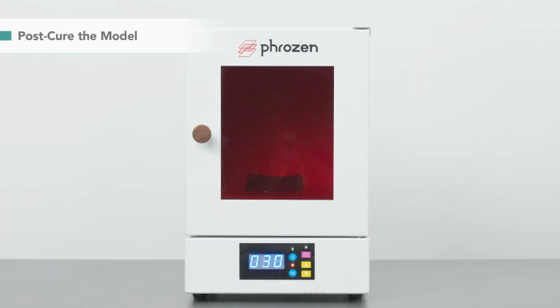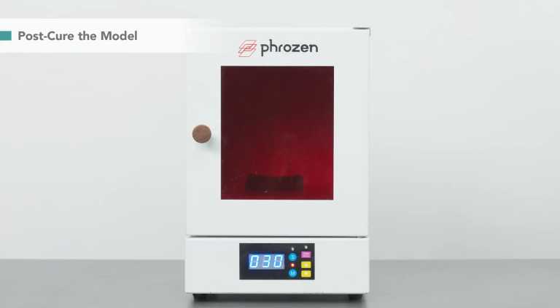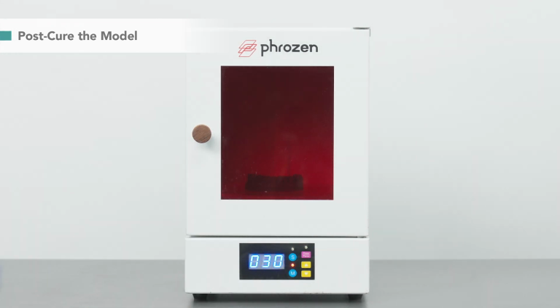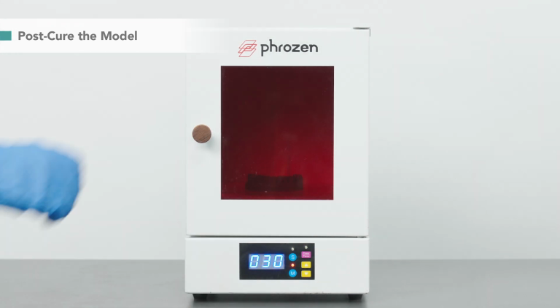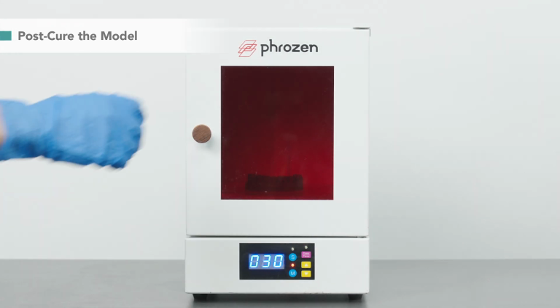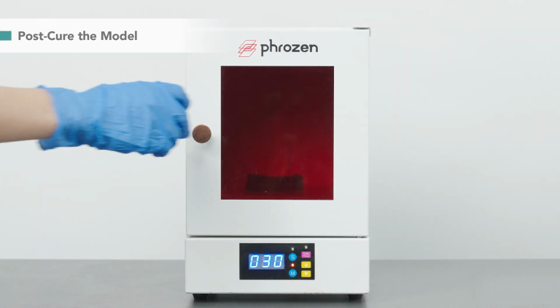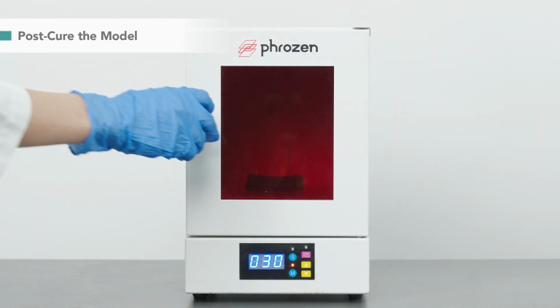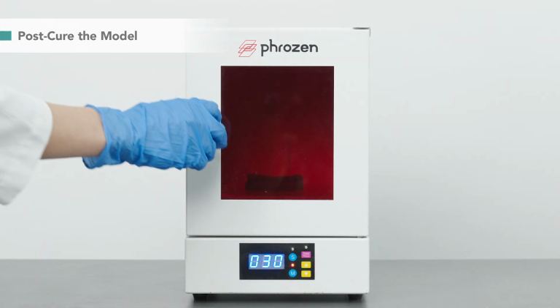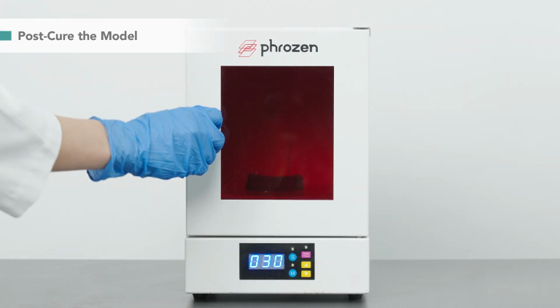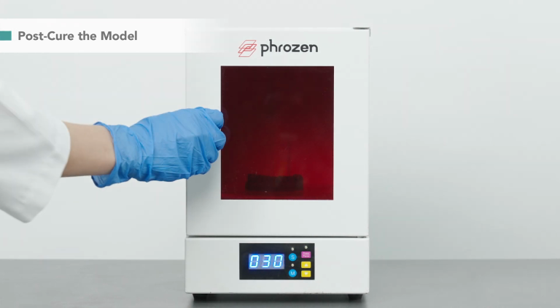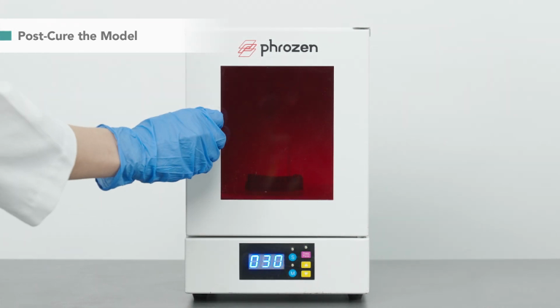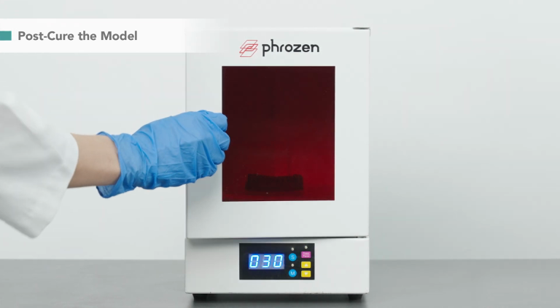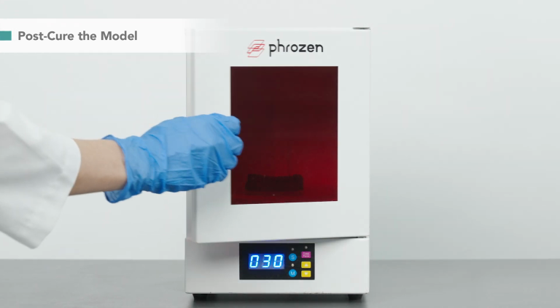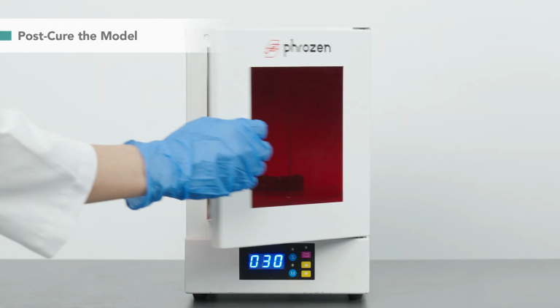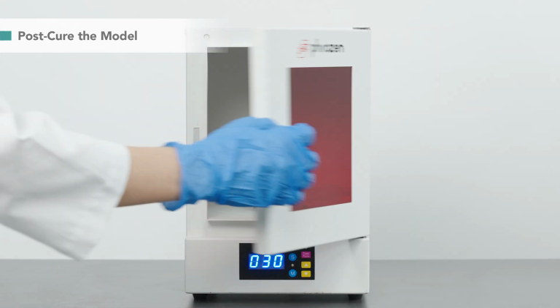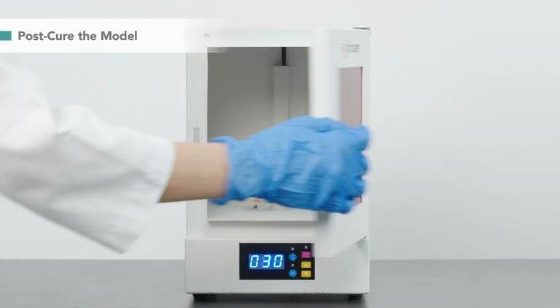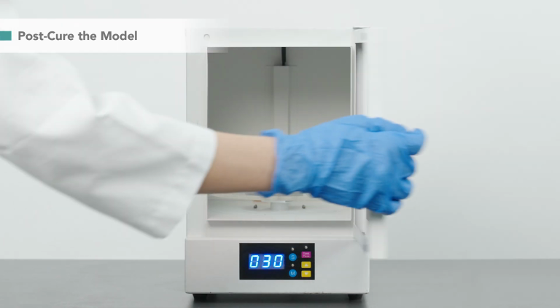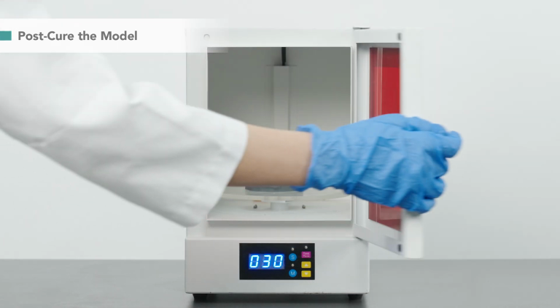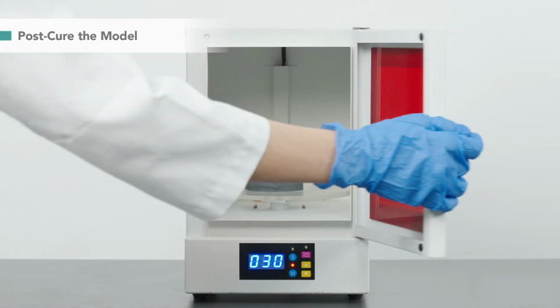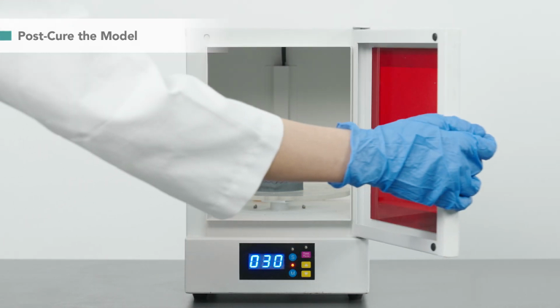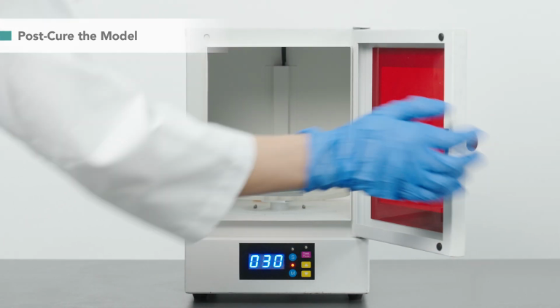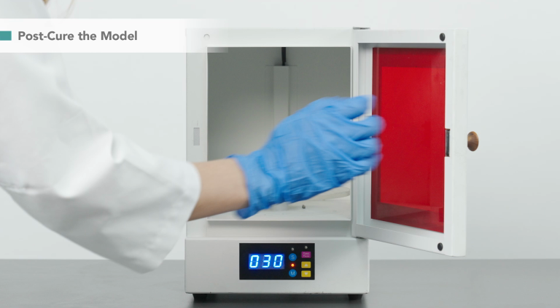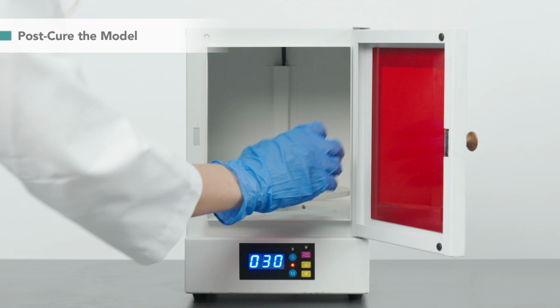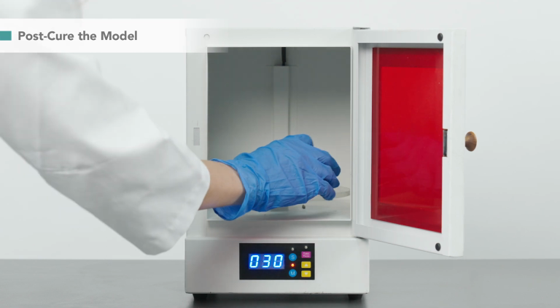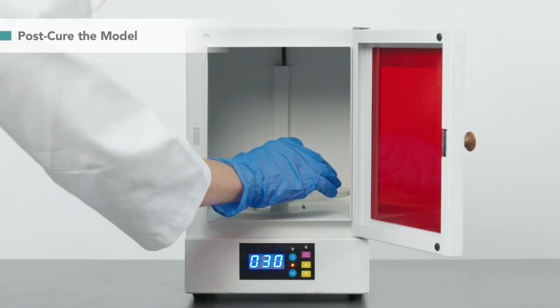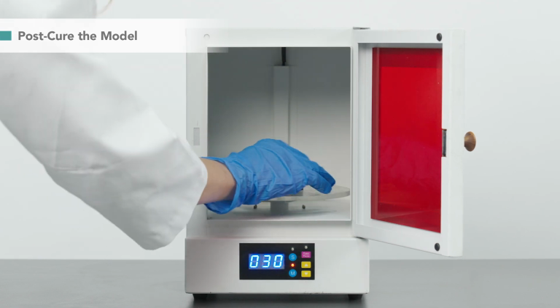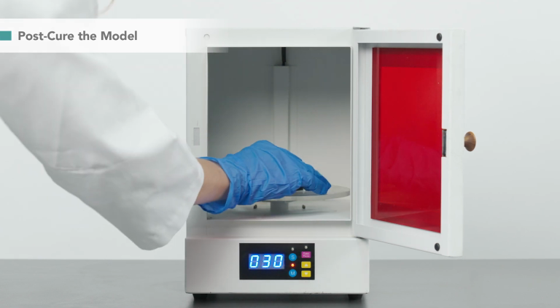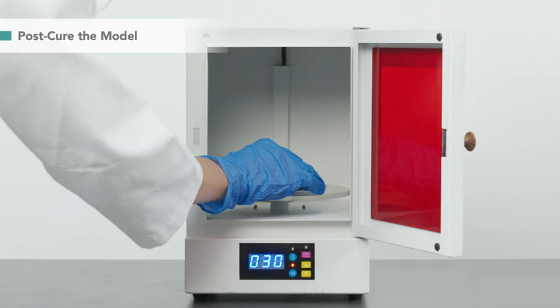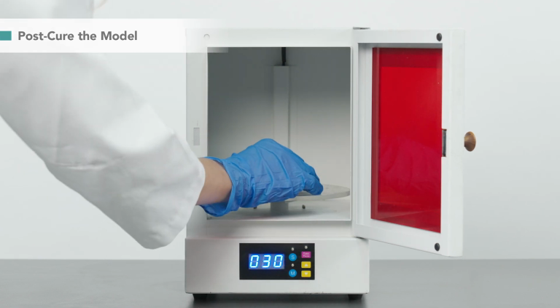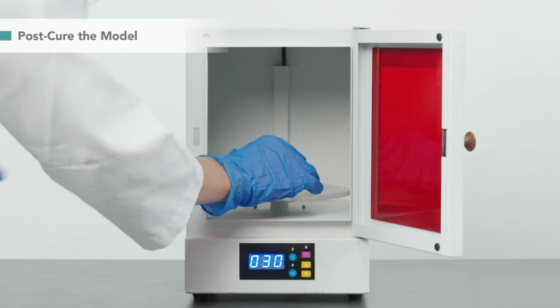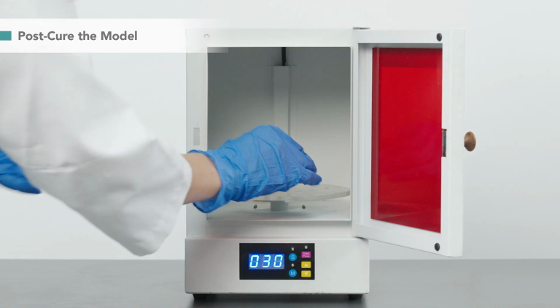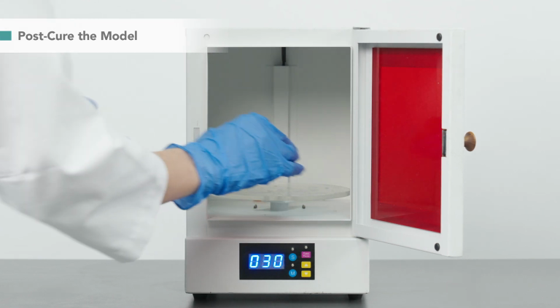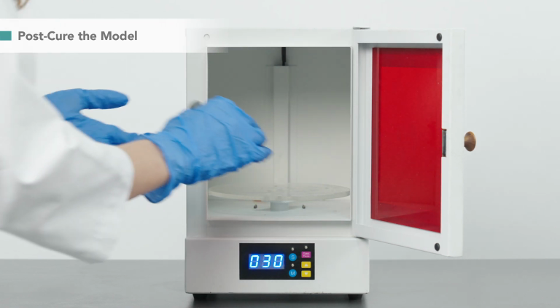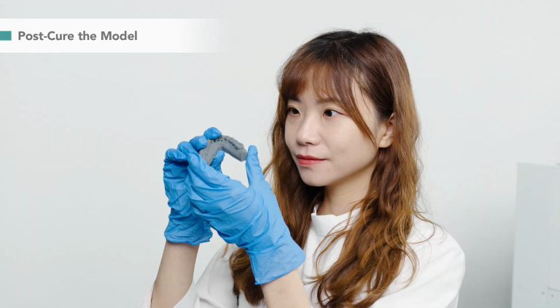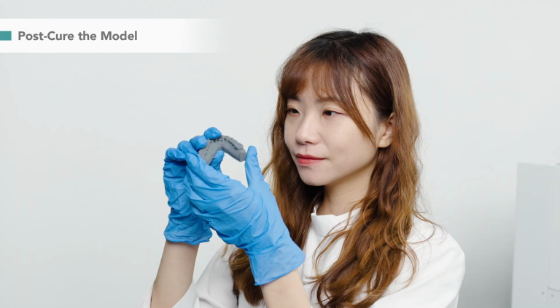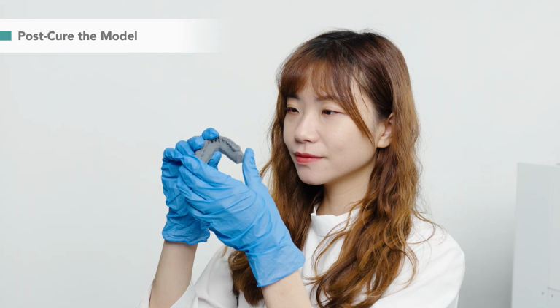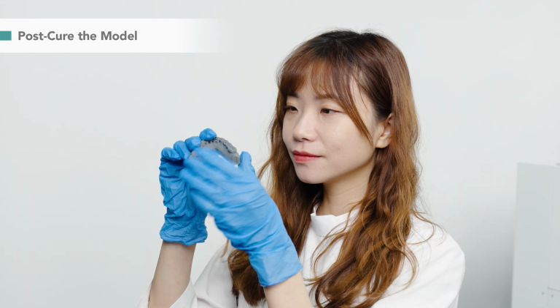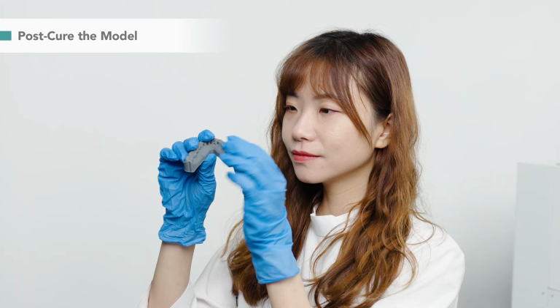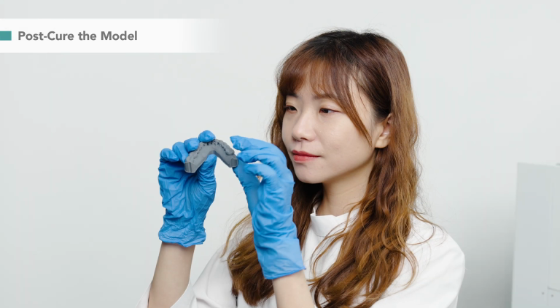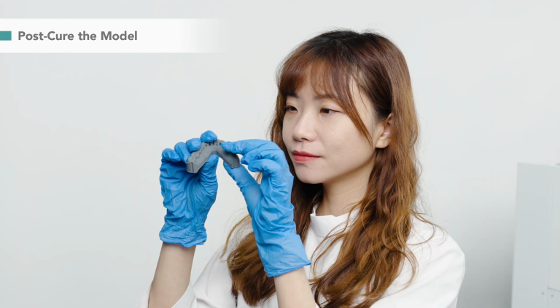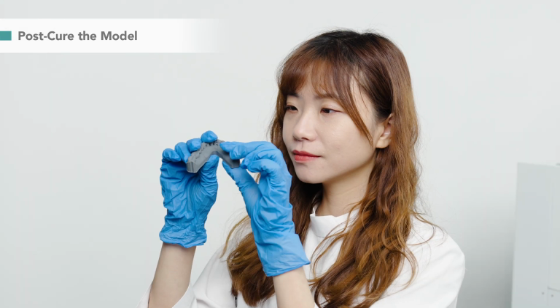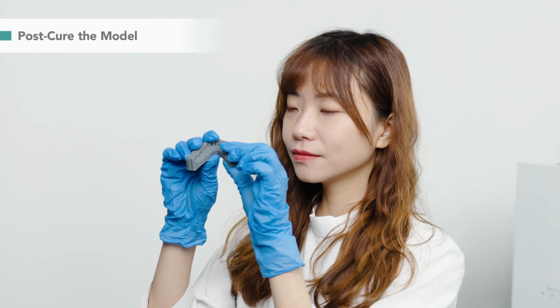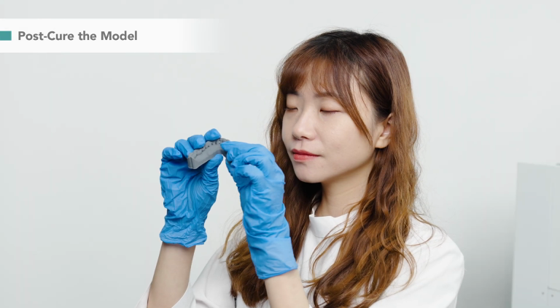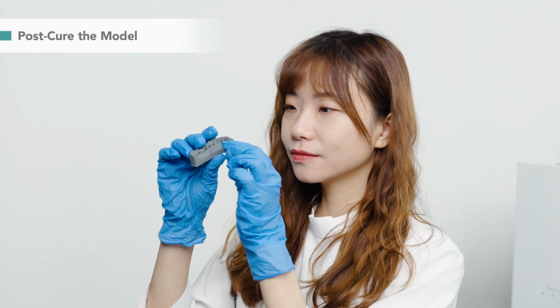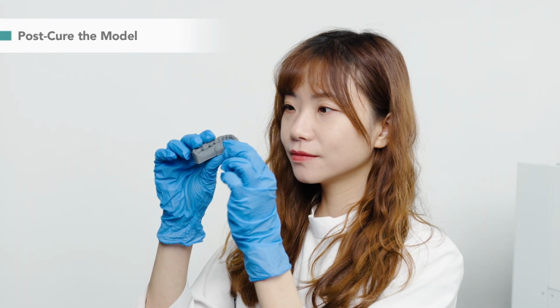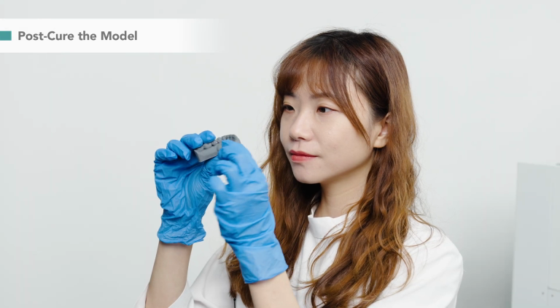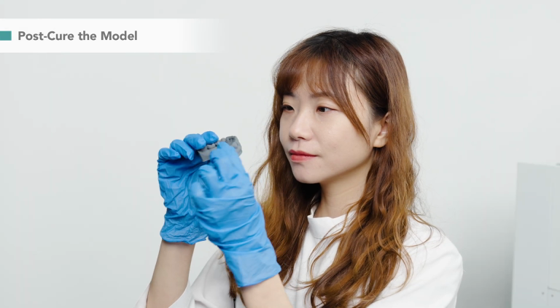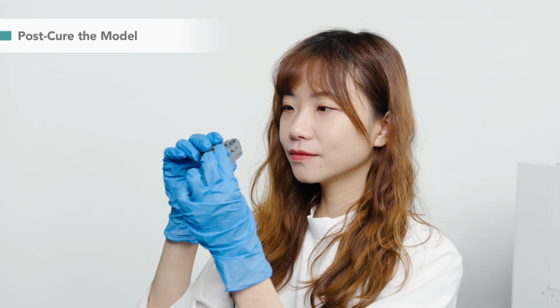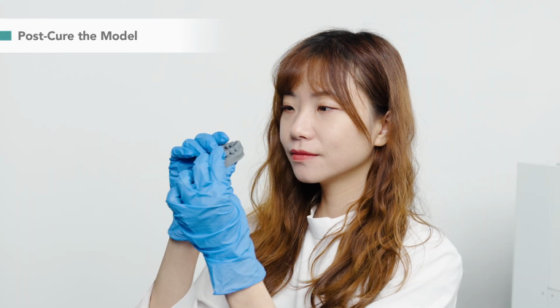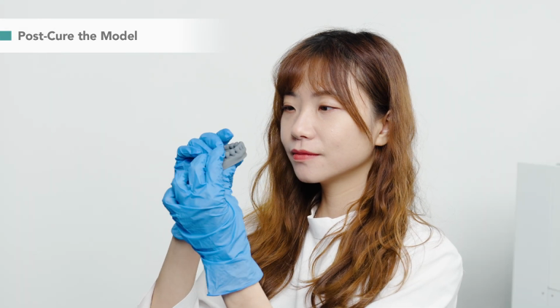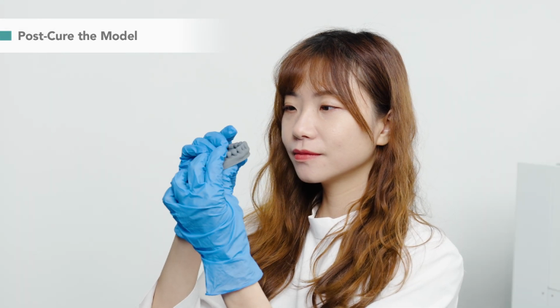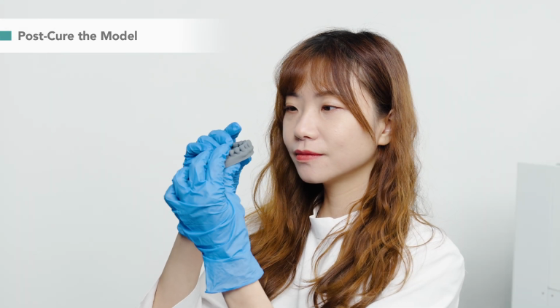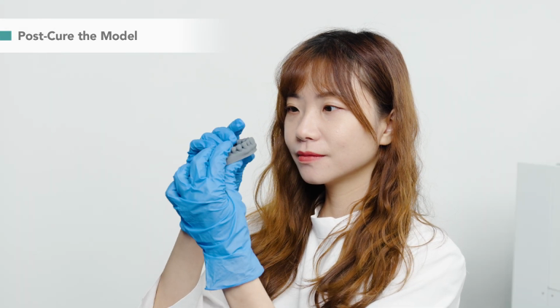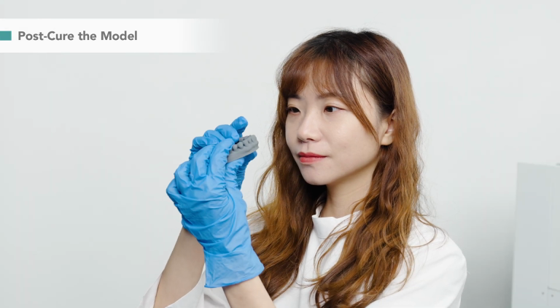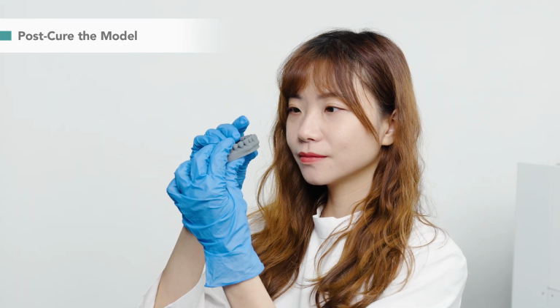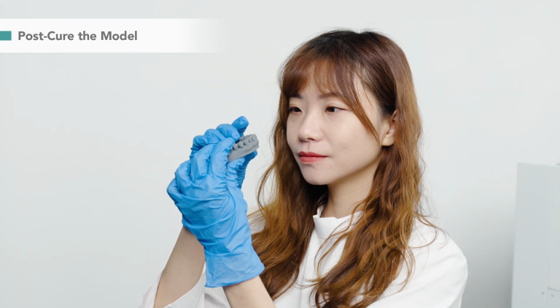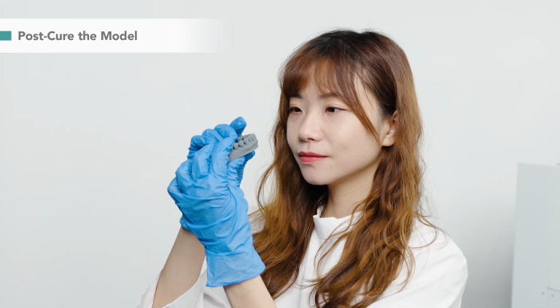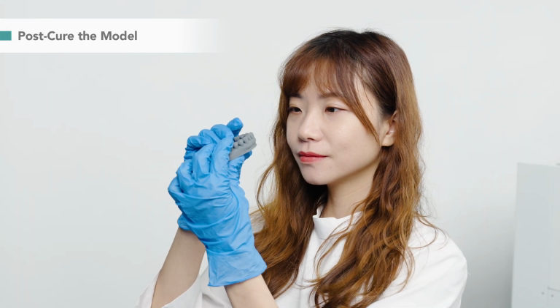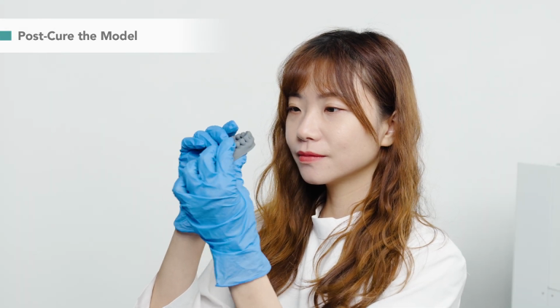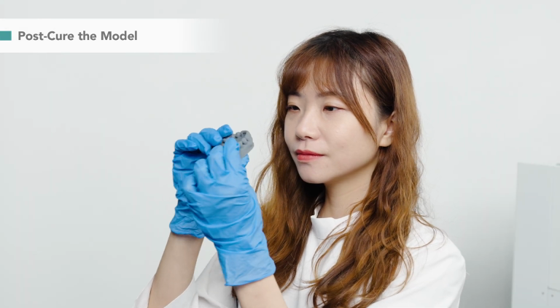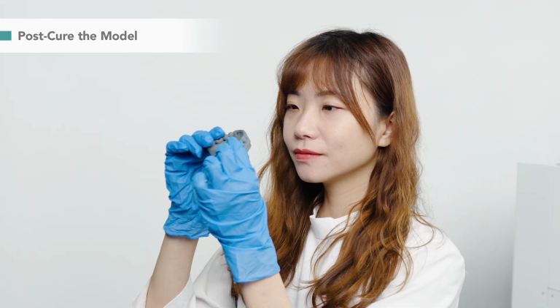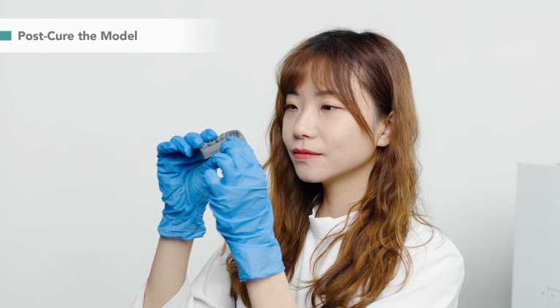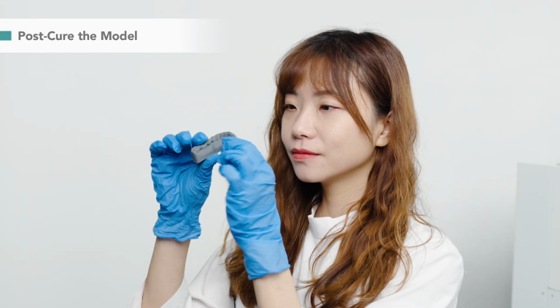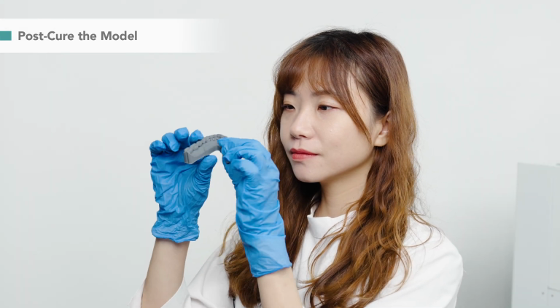30 minutes have passed. Let me check it. Okay, it's ready for thermal forming.